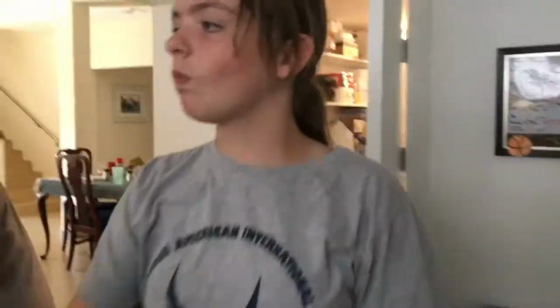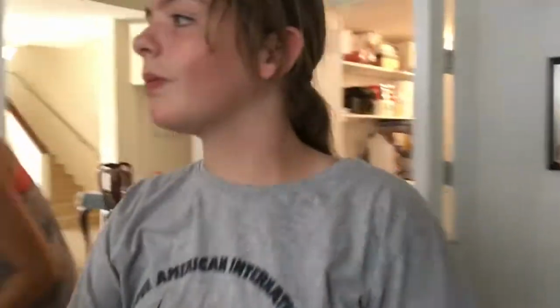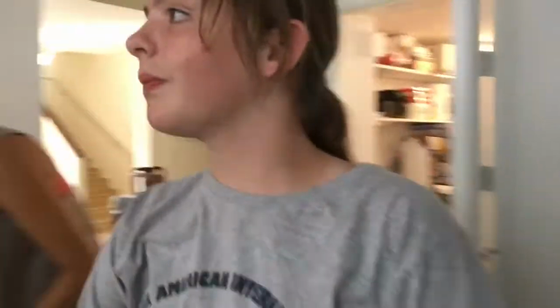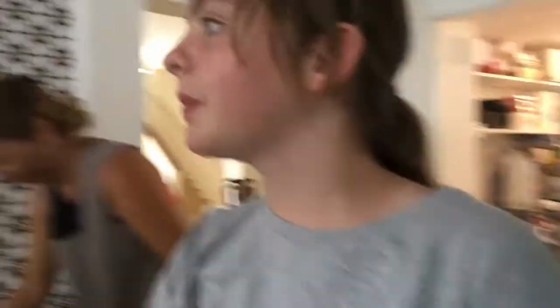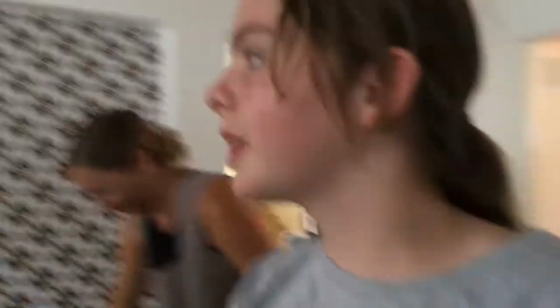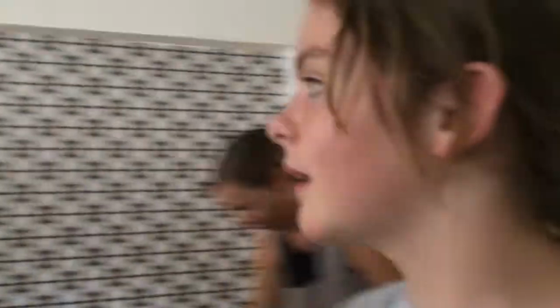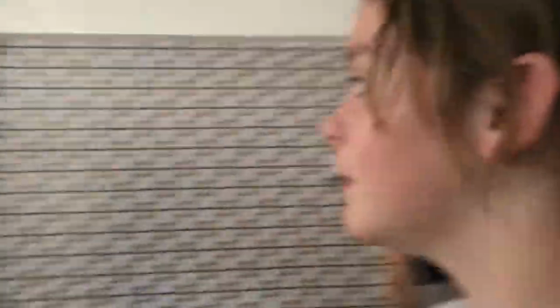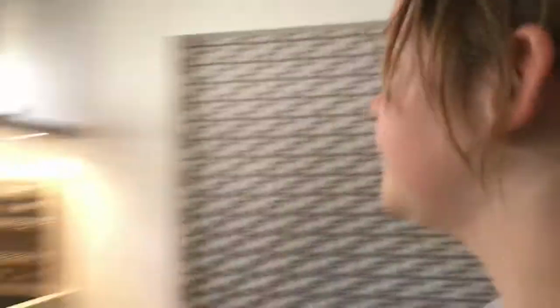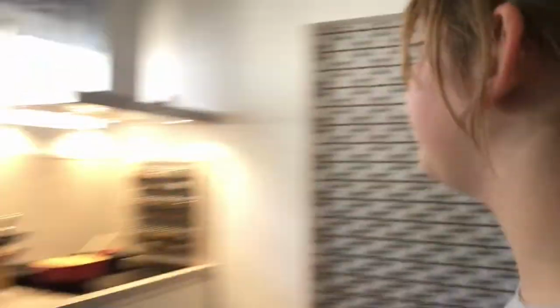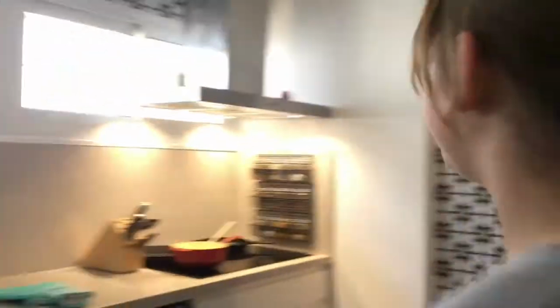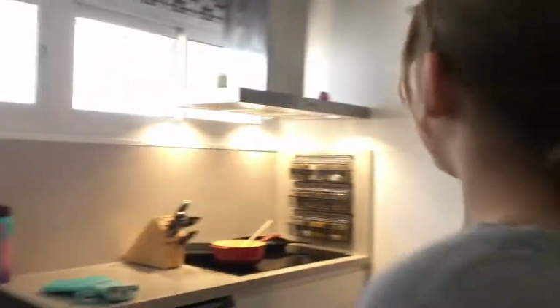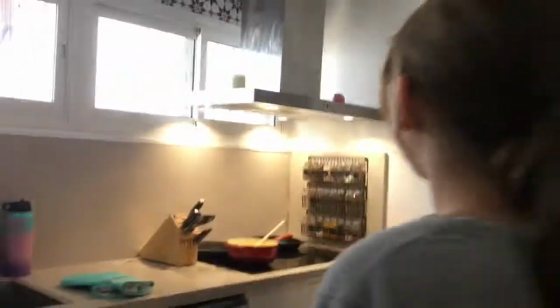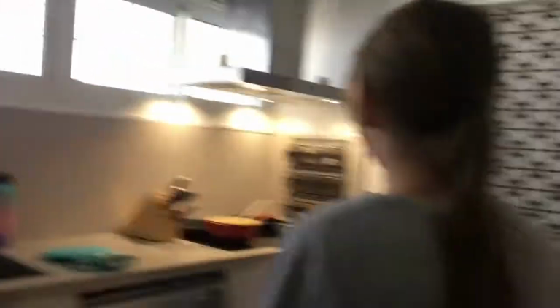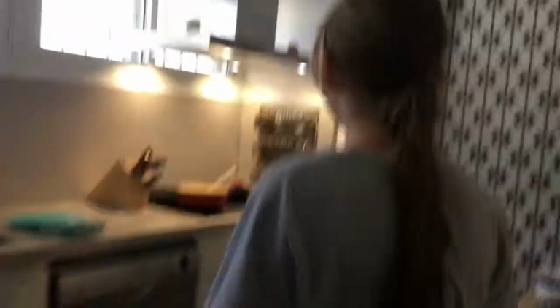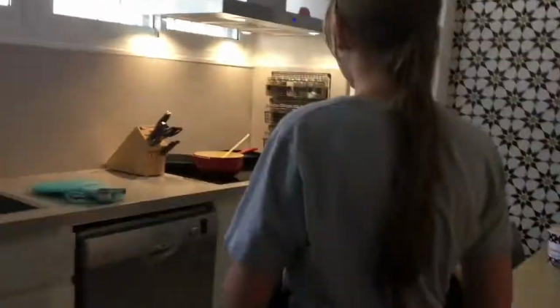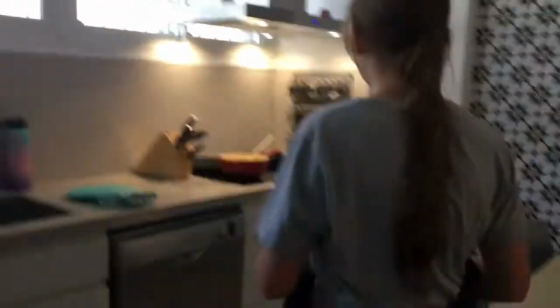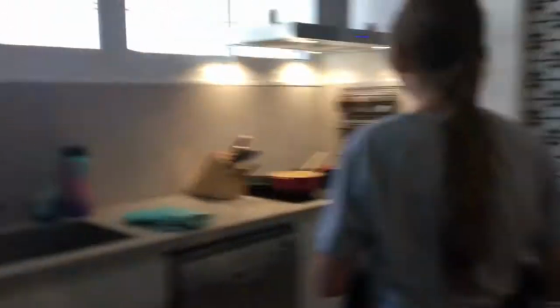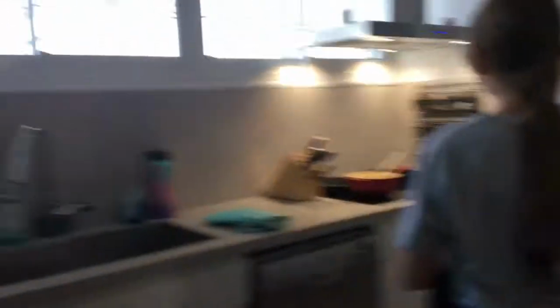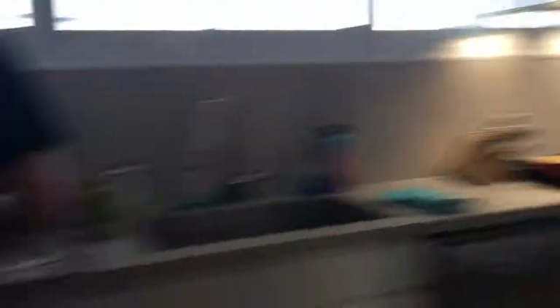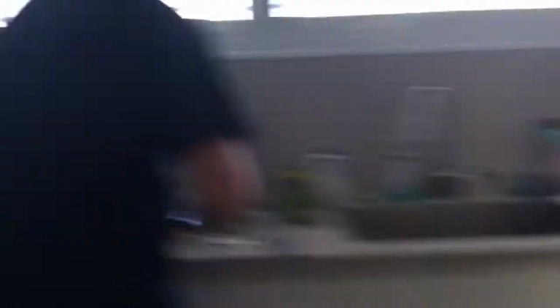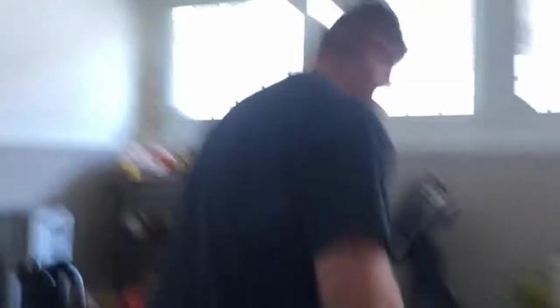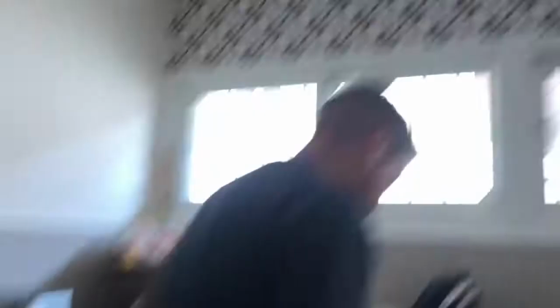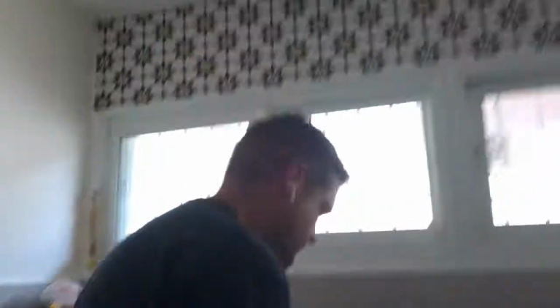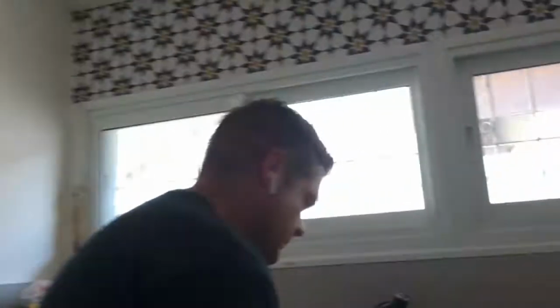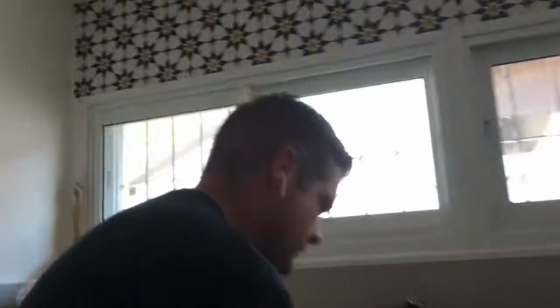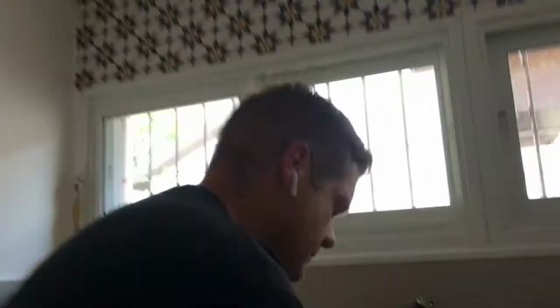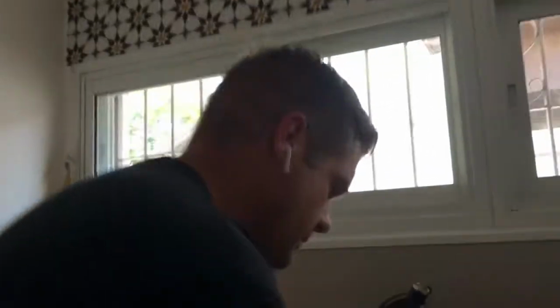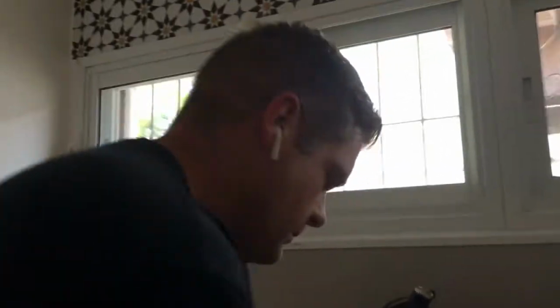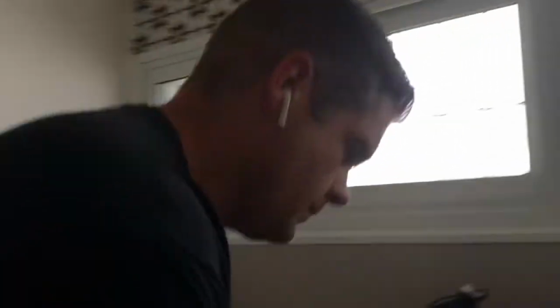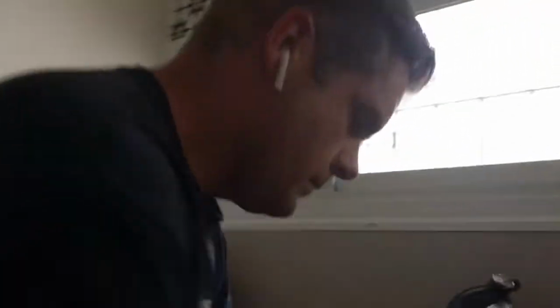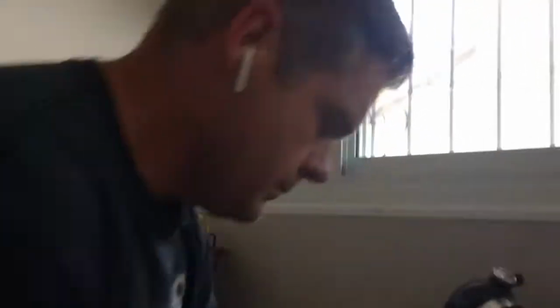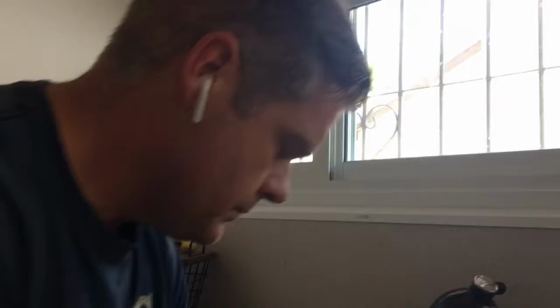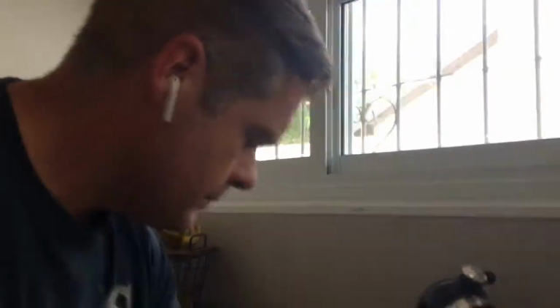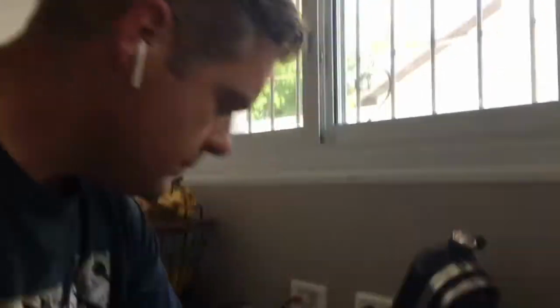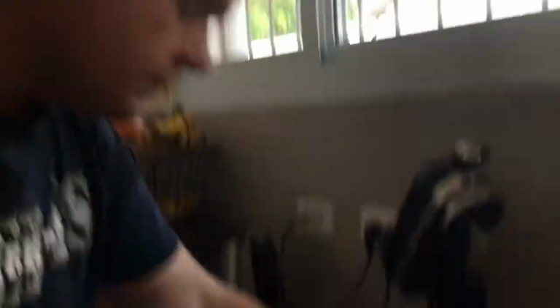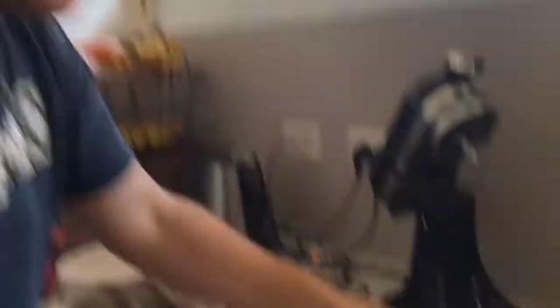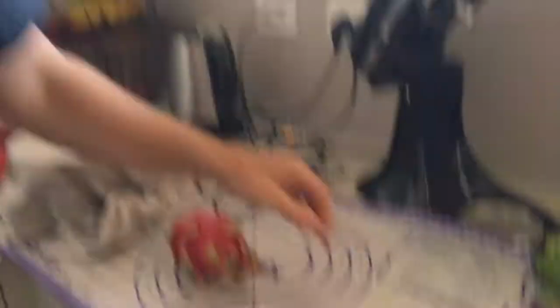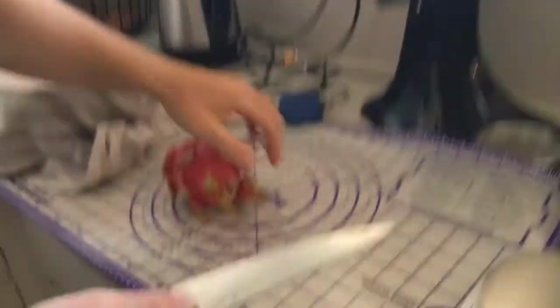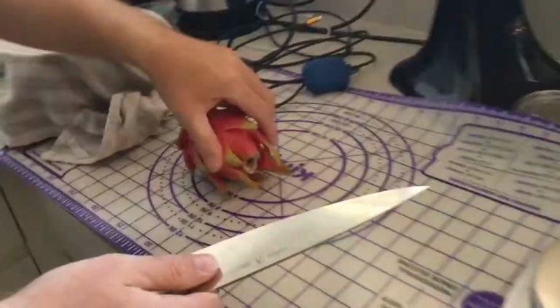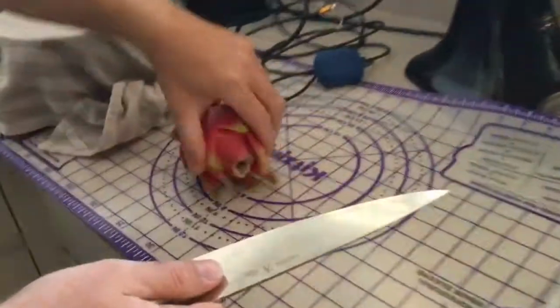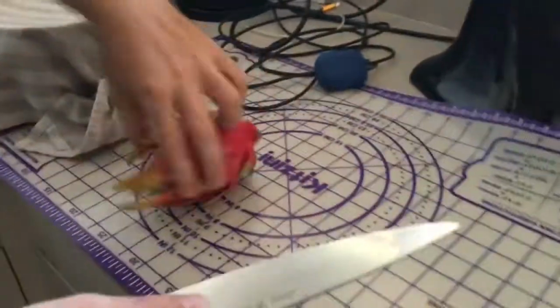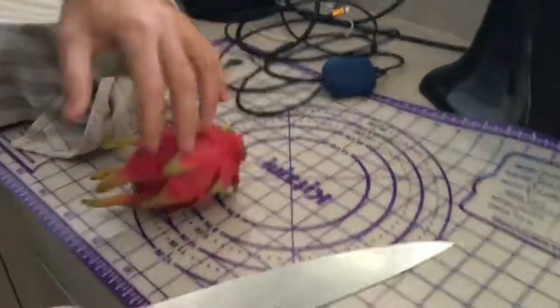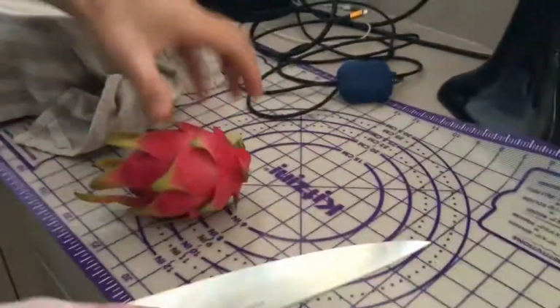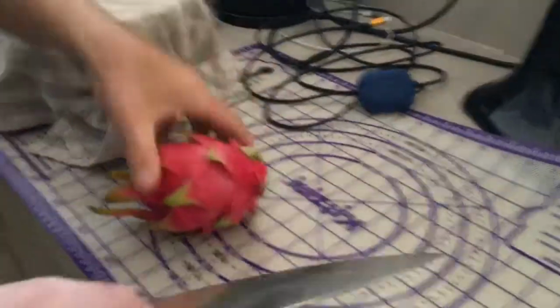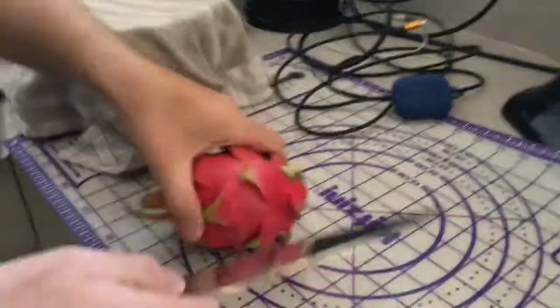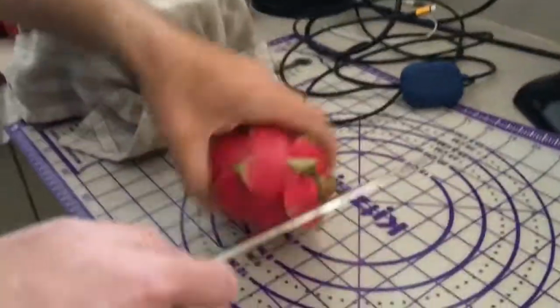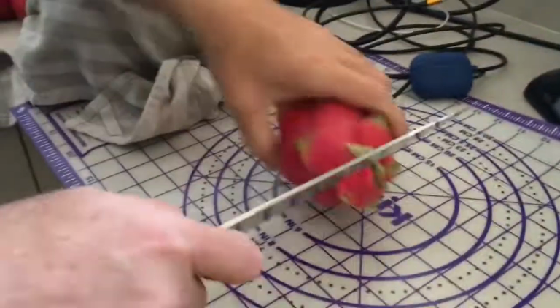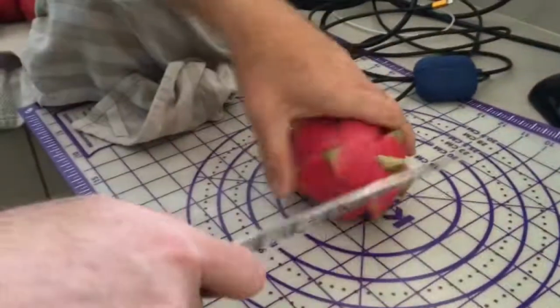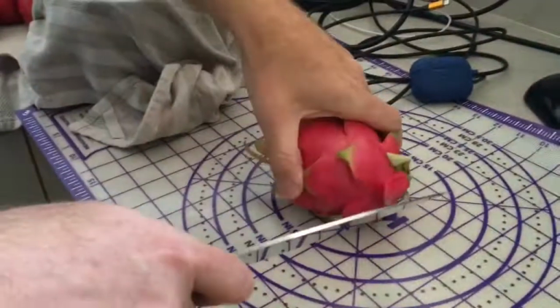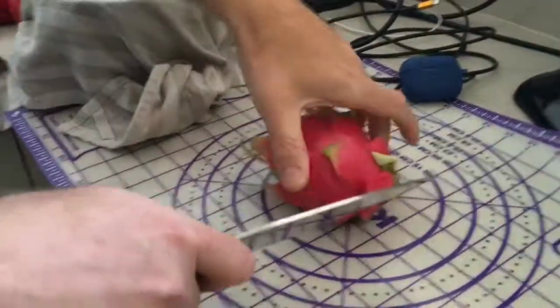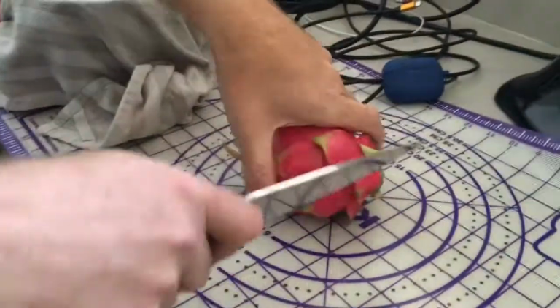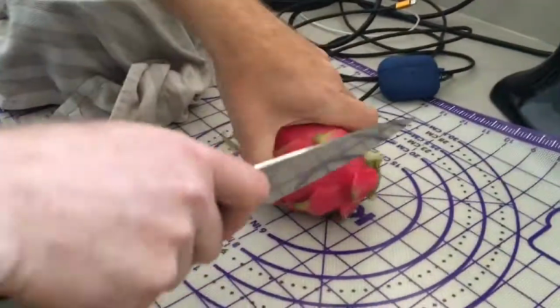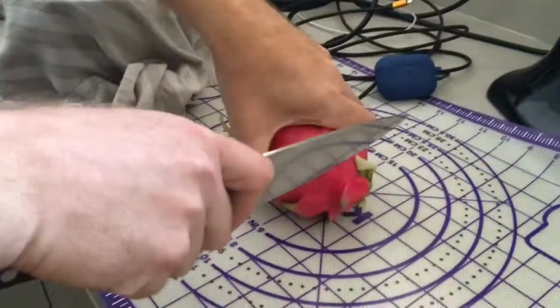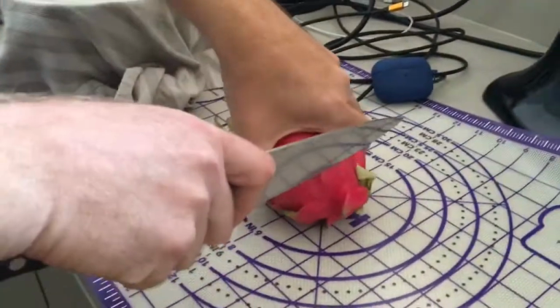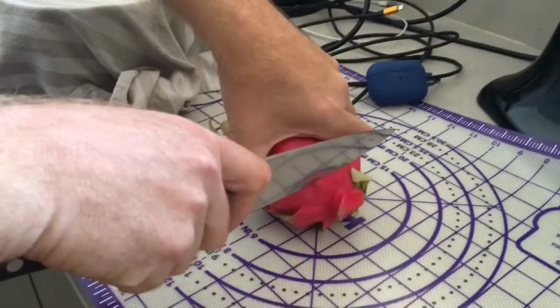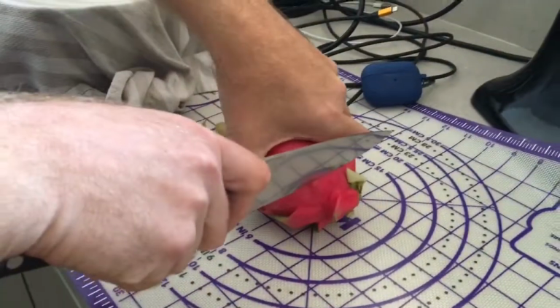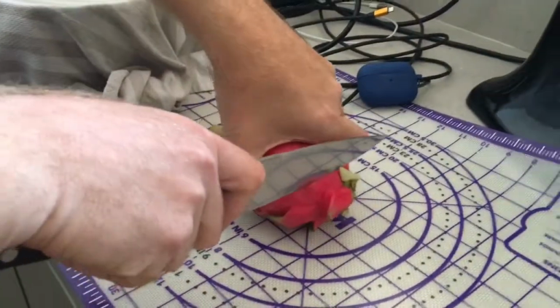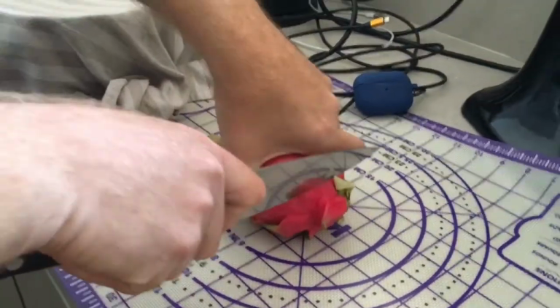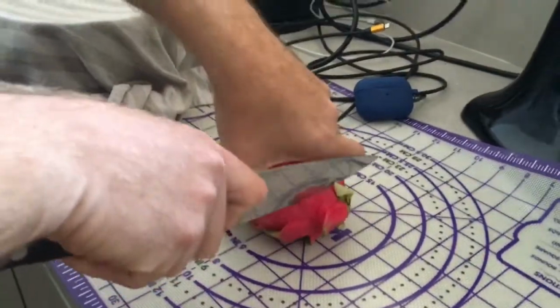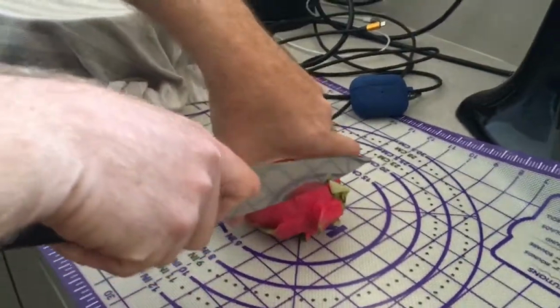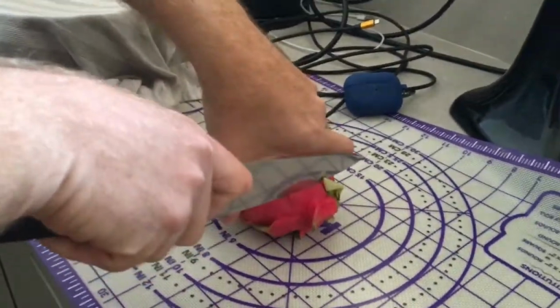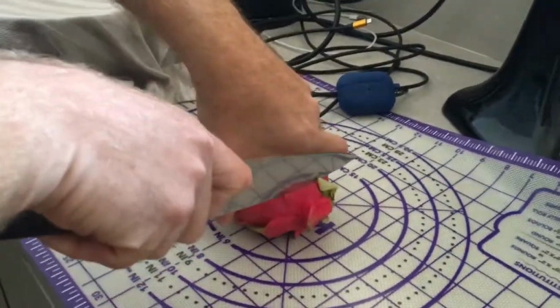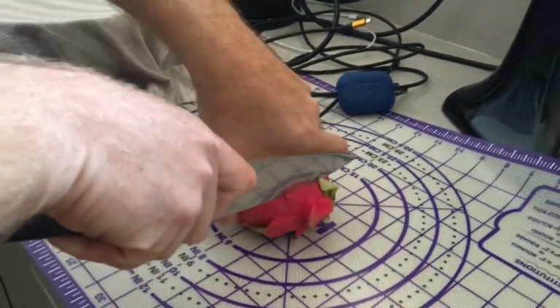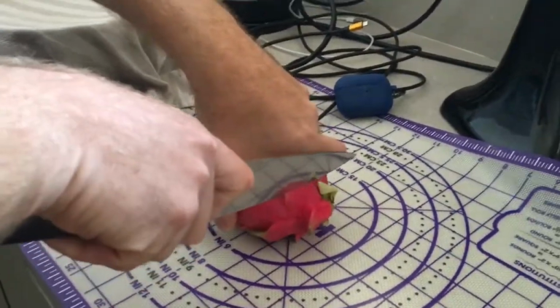Hey guys, welcome back to the Twintastics. Today we're with our dad and we're going to be trying a dragon fruit. I'm the dad.